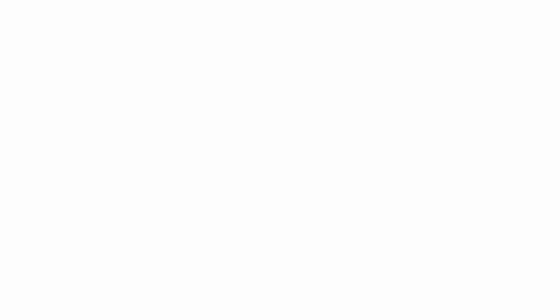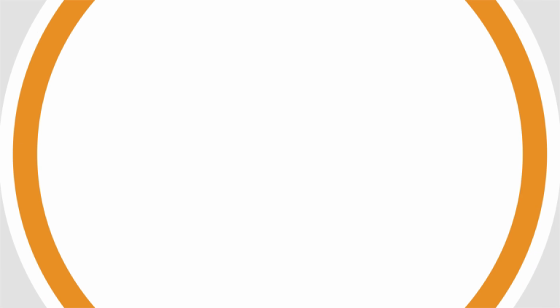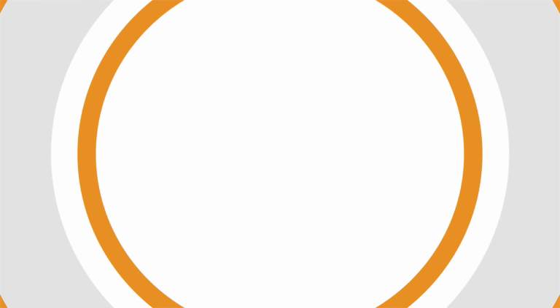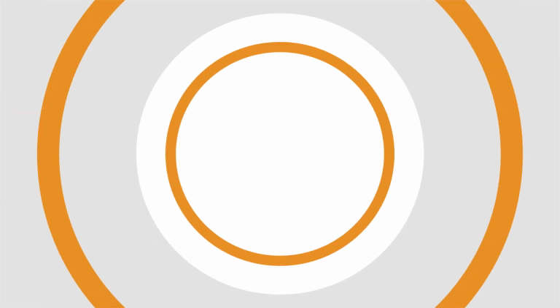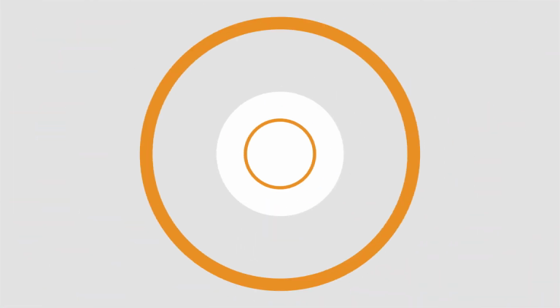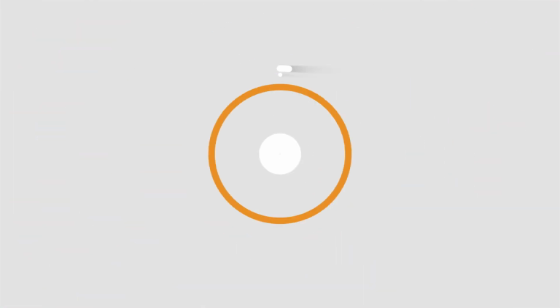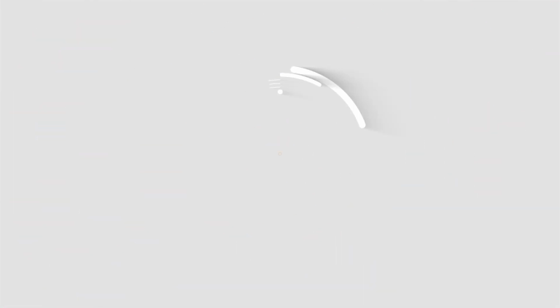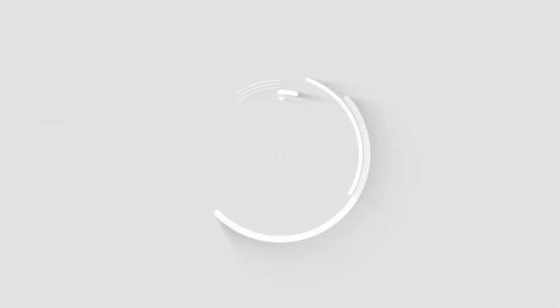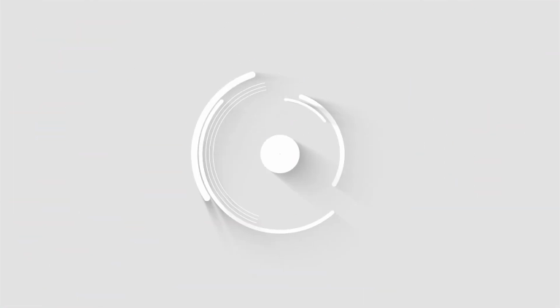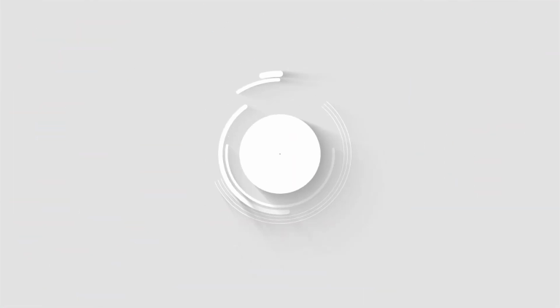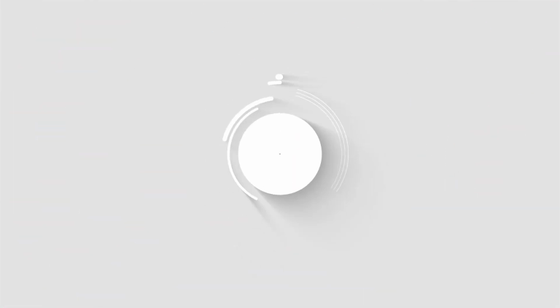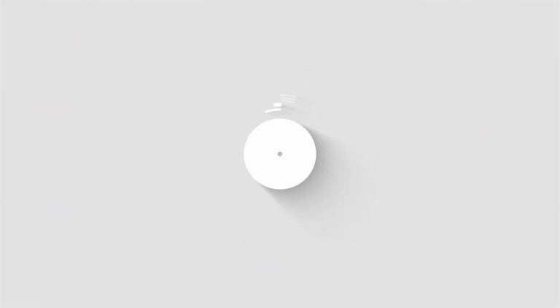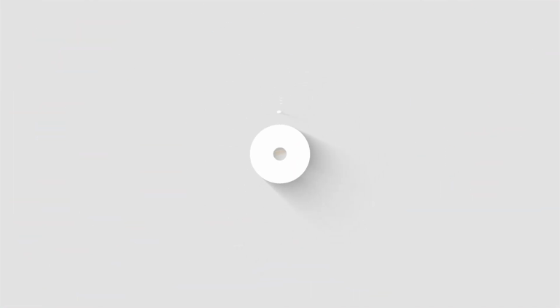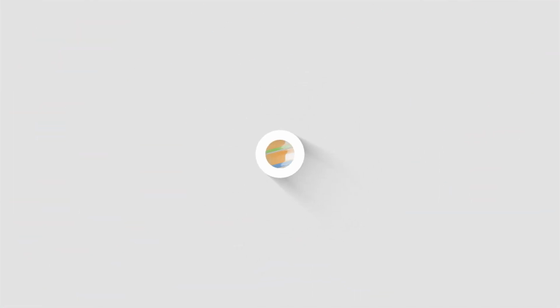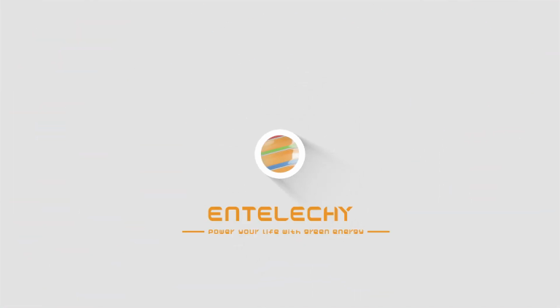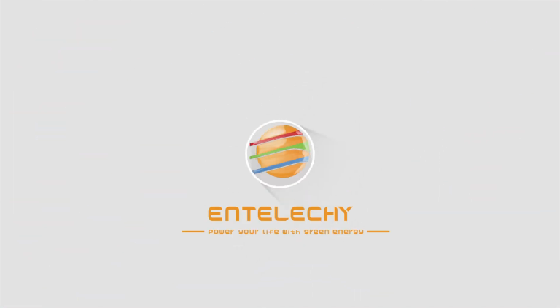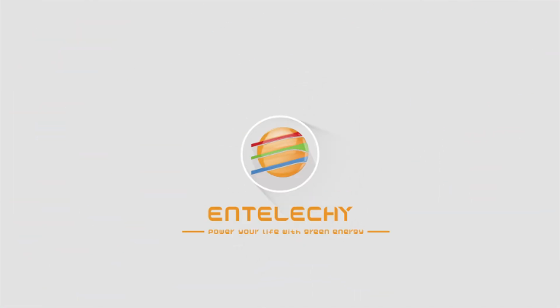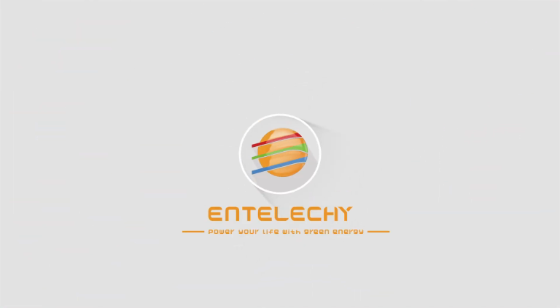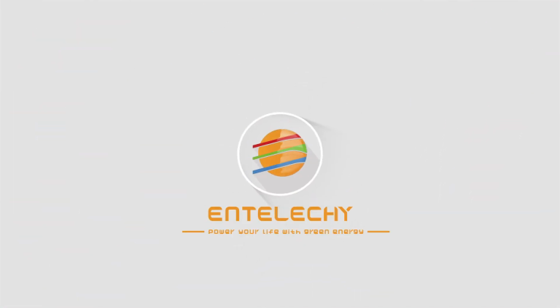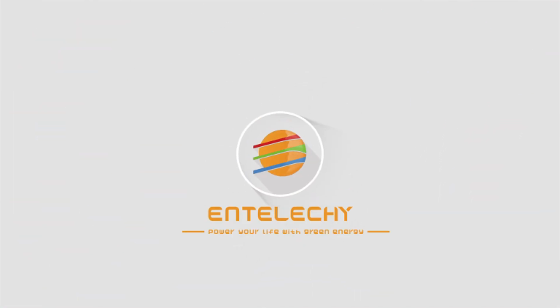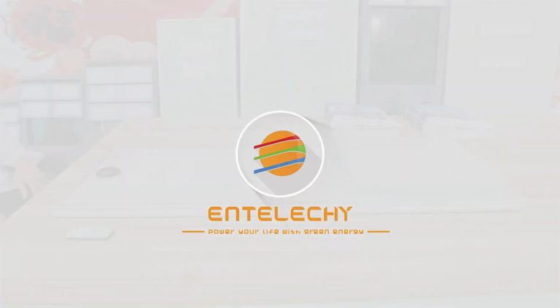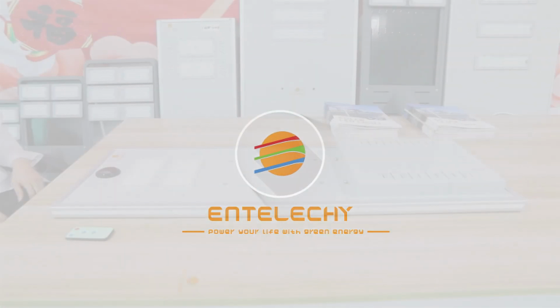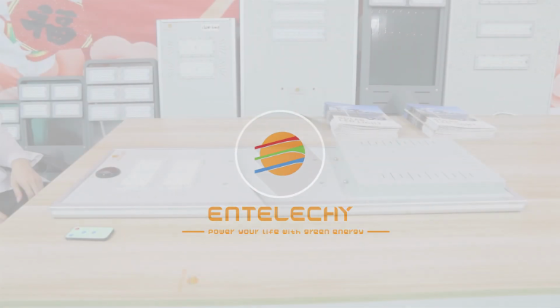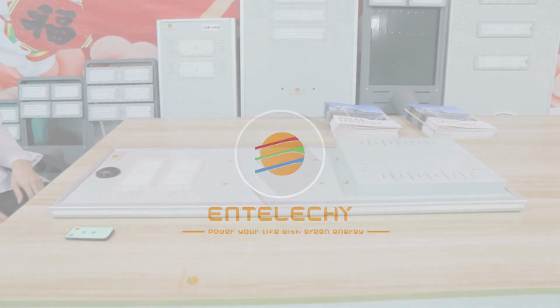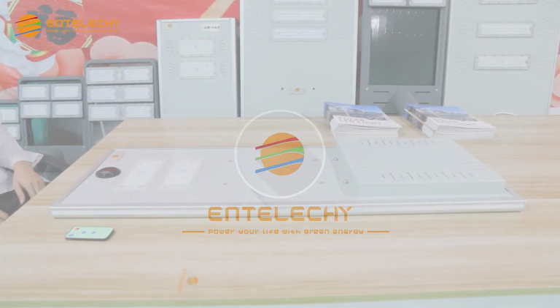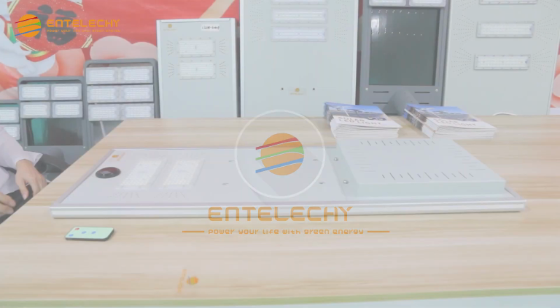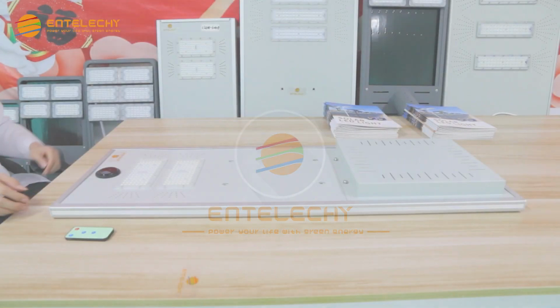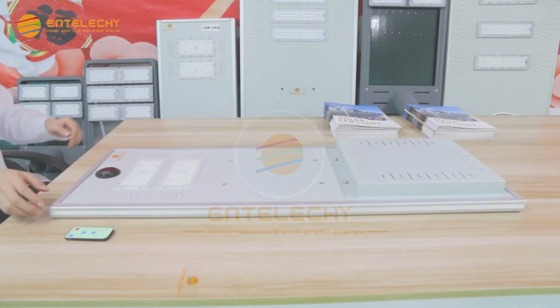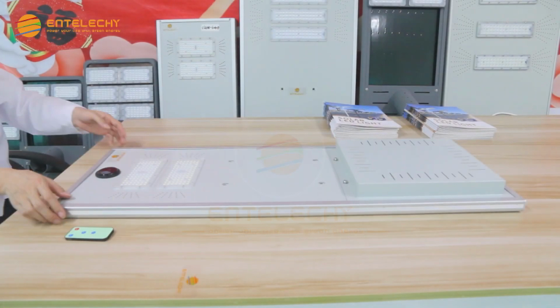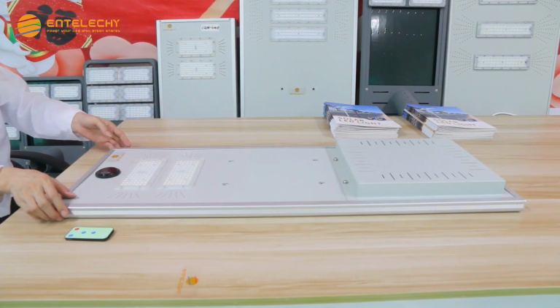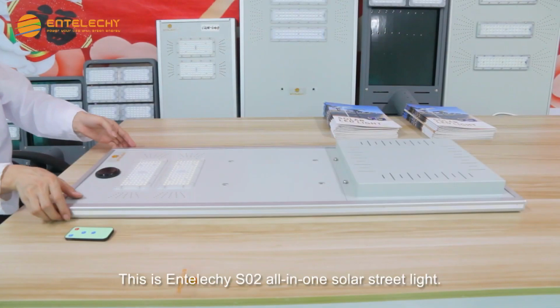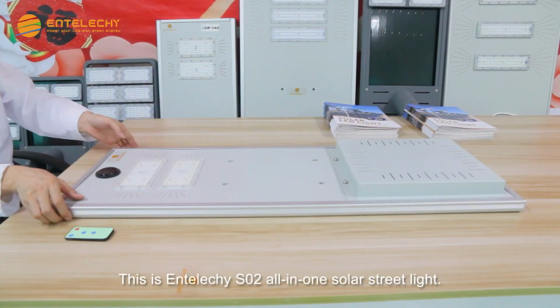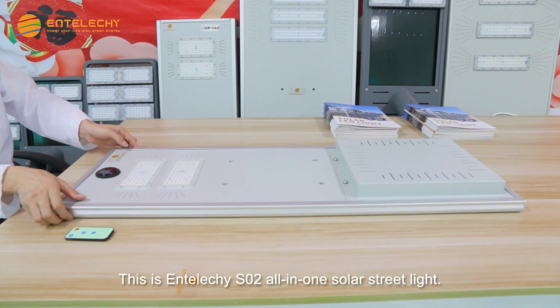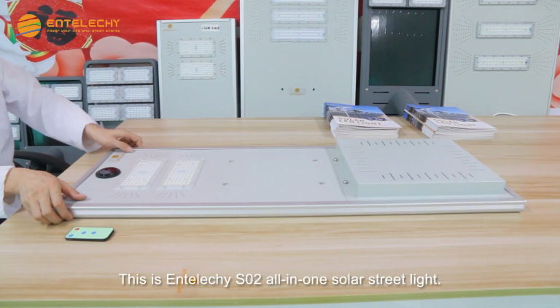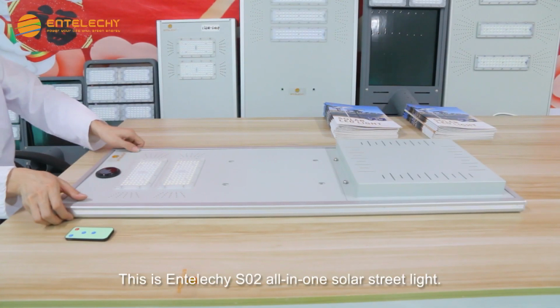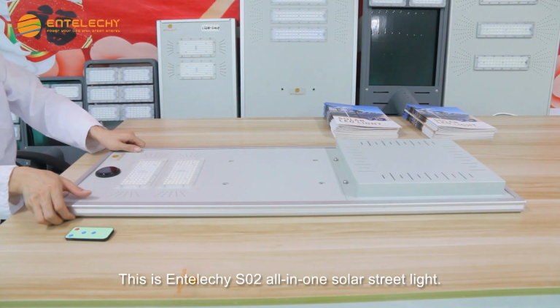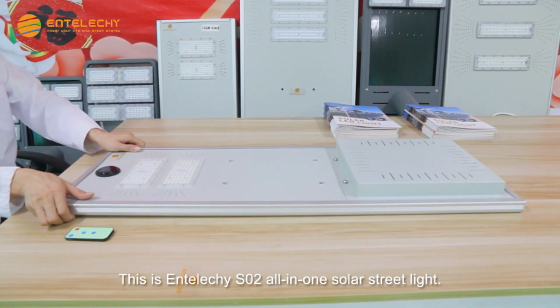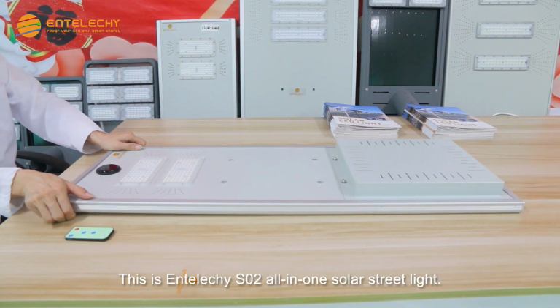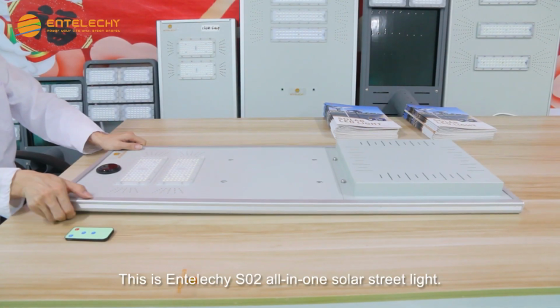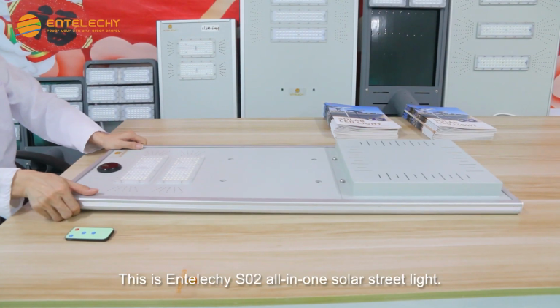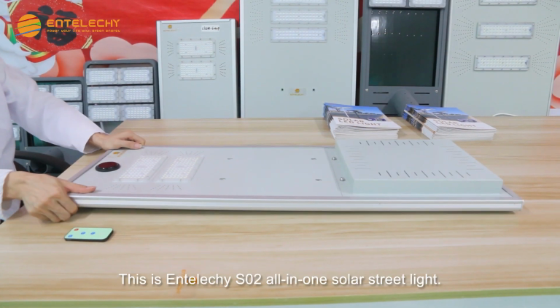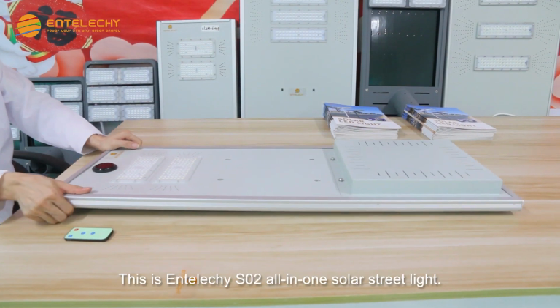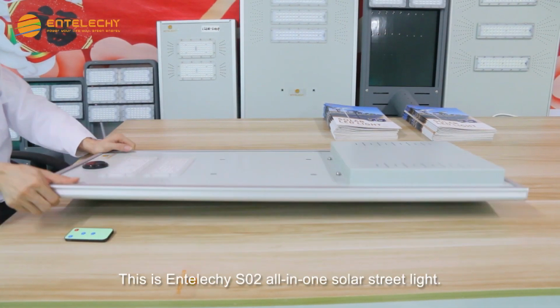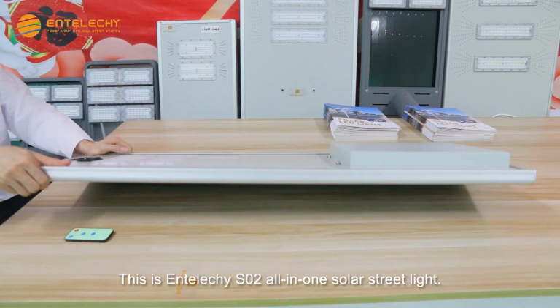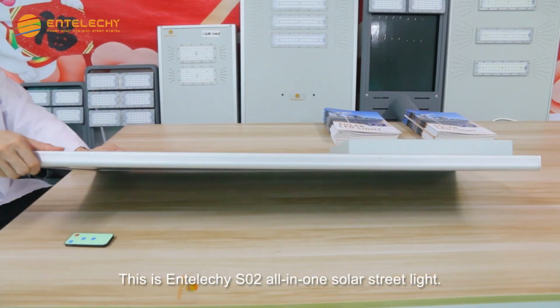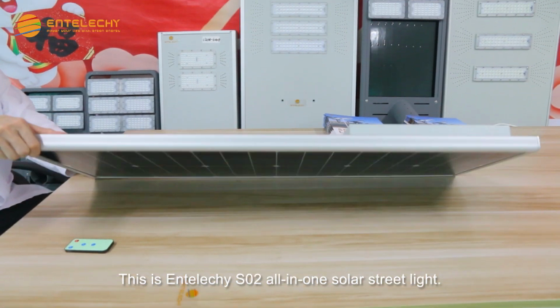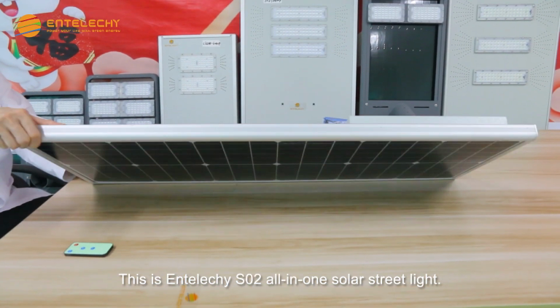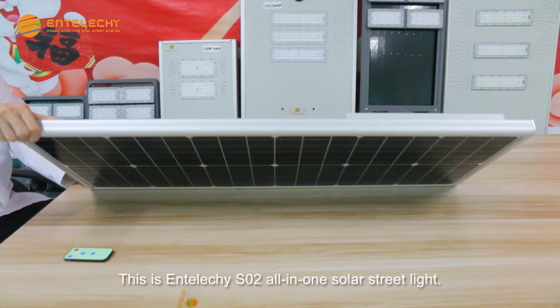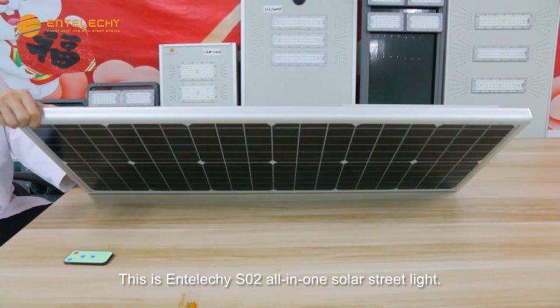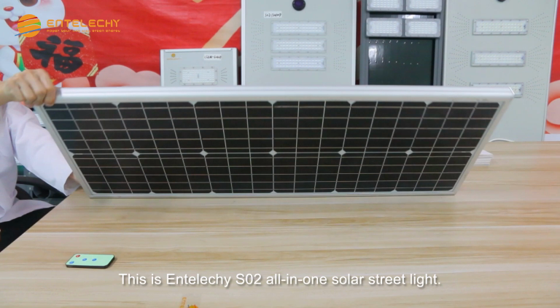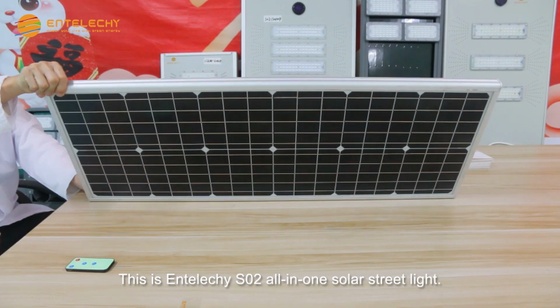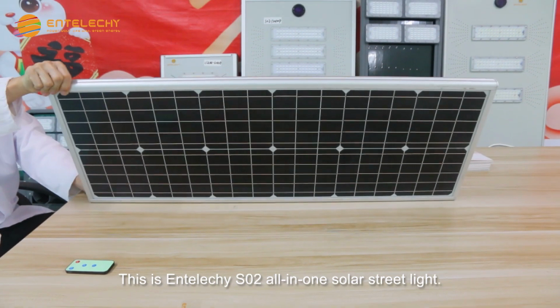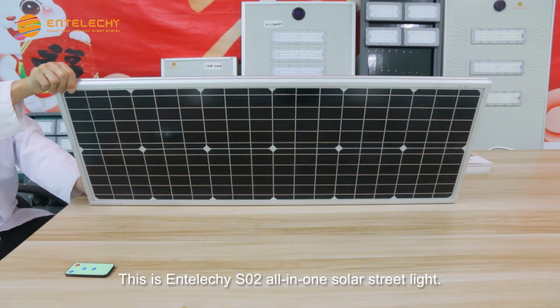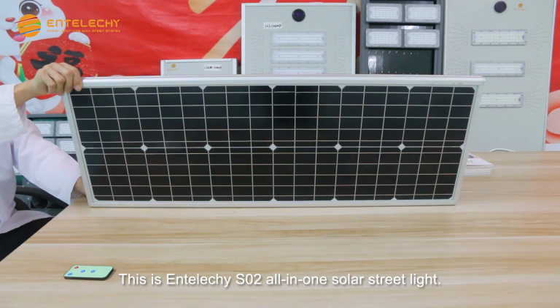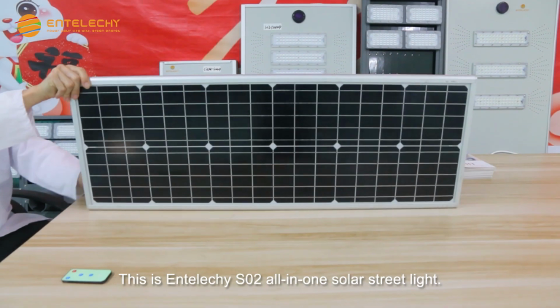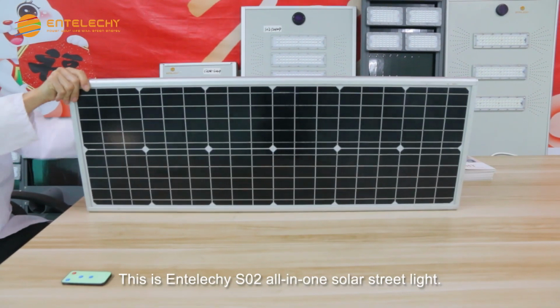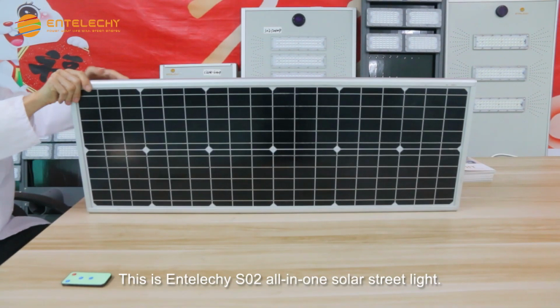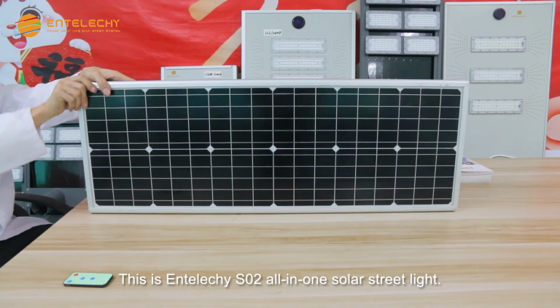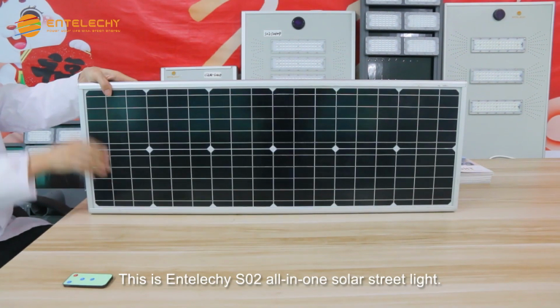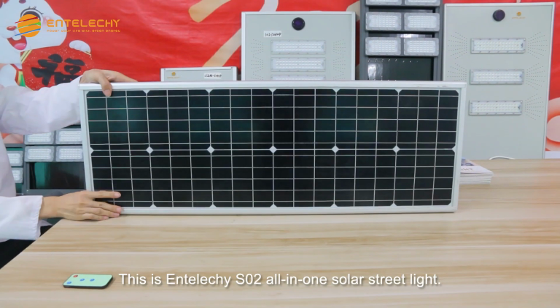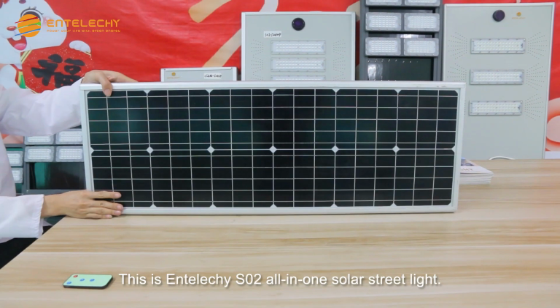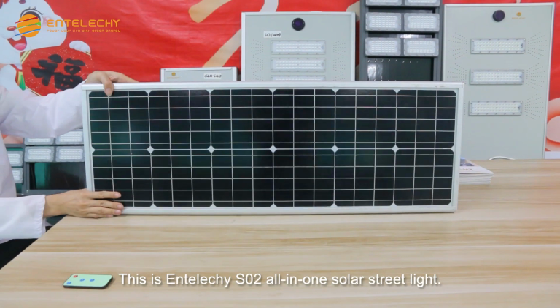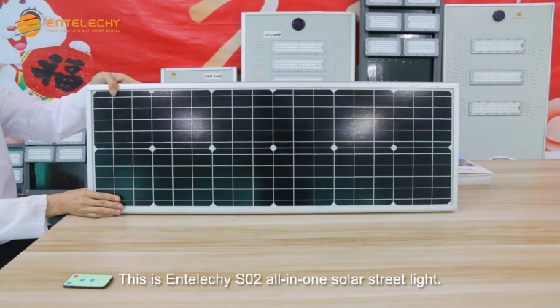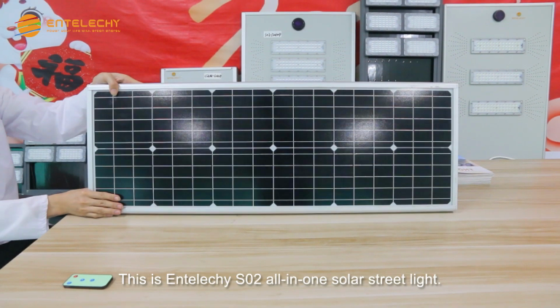Enteliche, power your life with green energy. This is the Enteliche SO2 all-in-one solar street light.